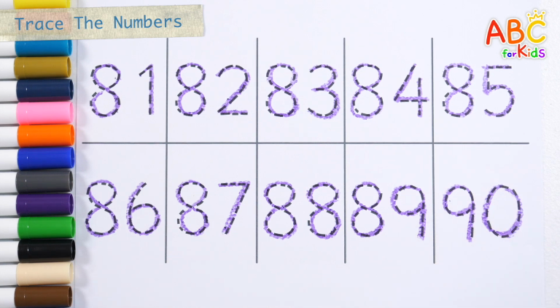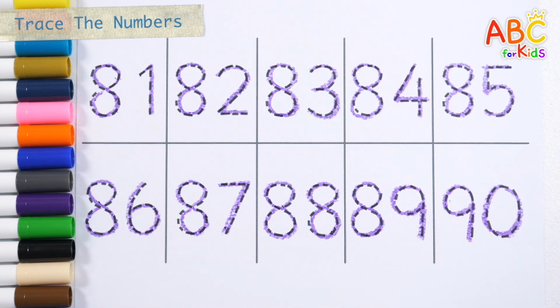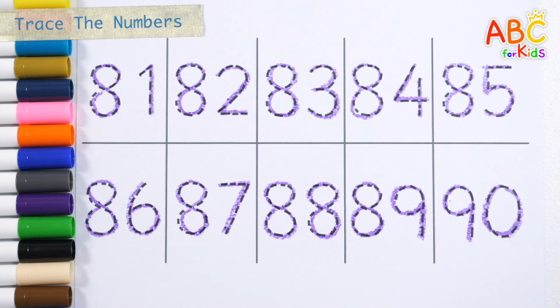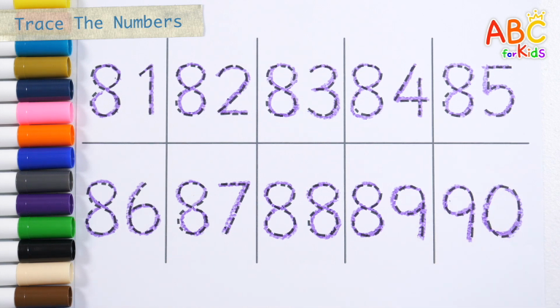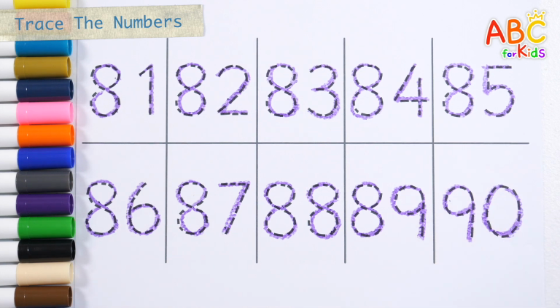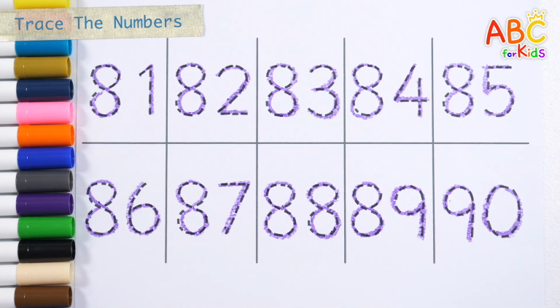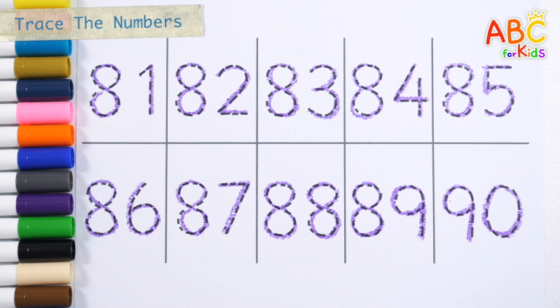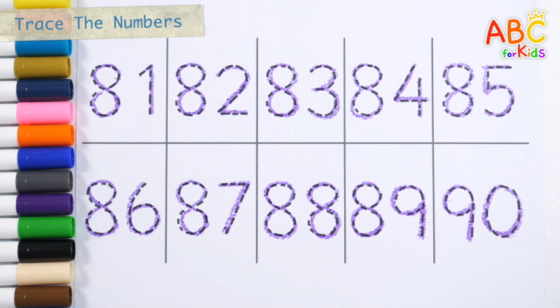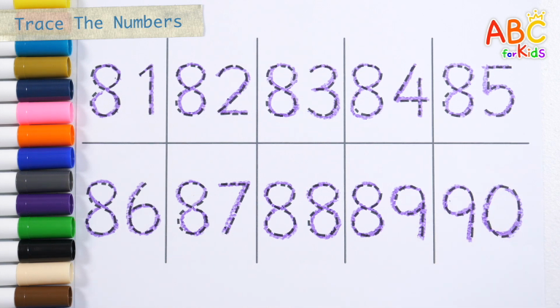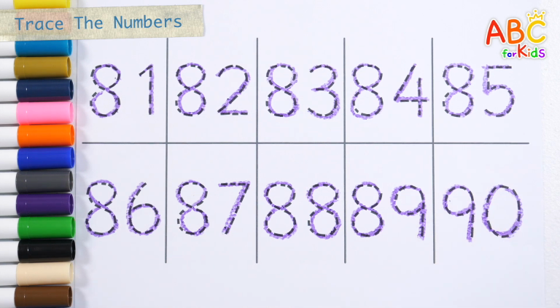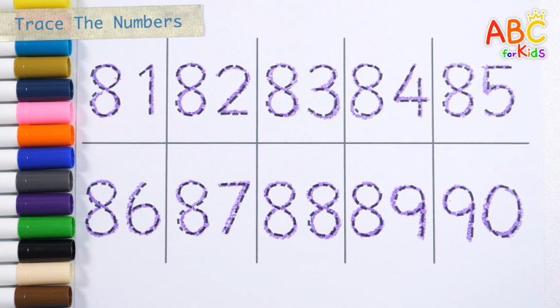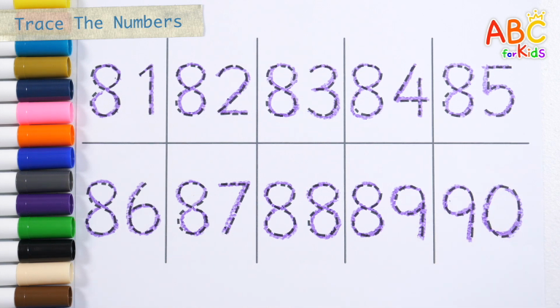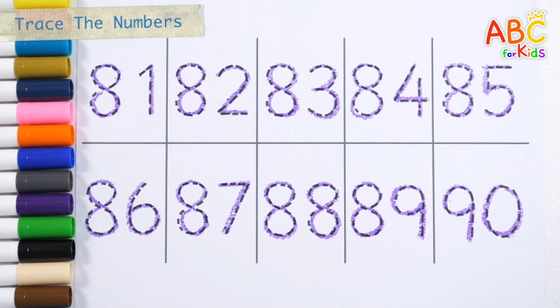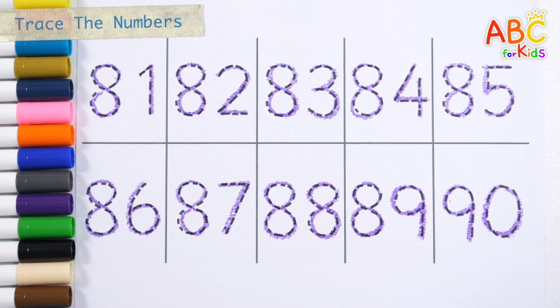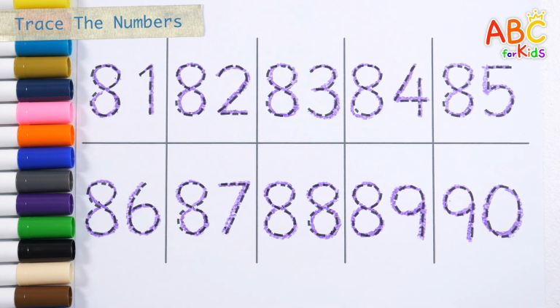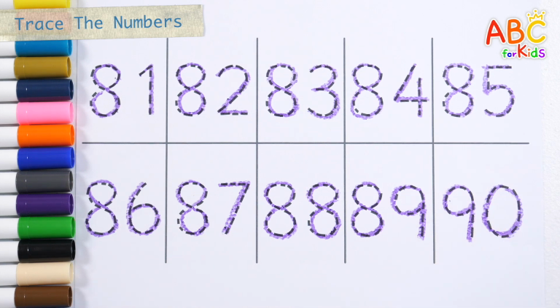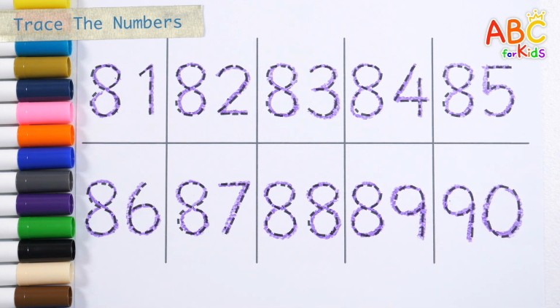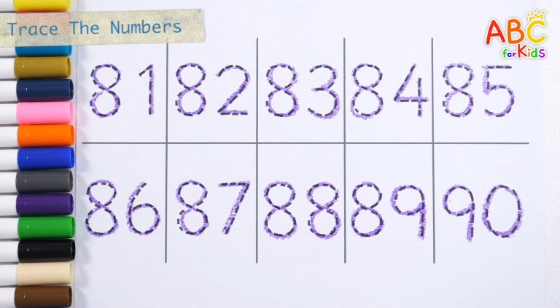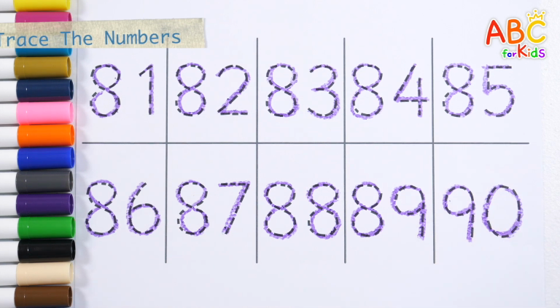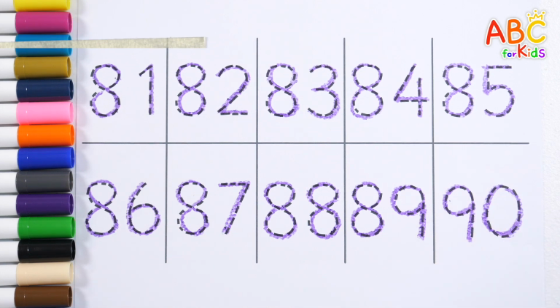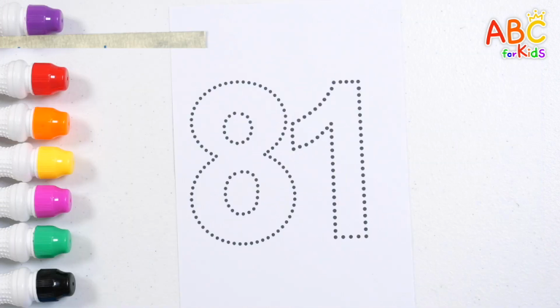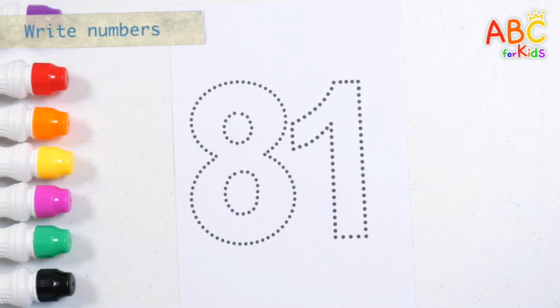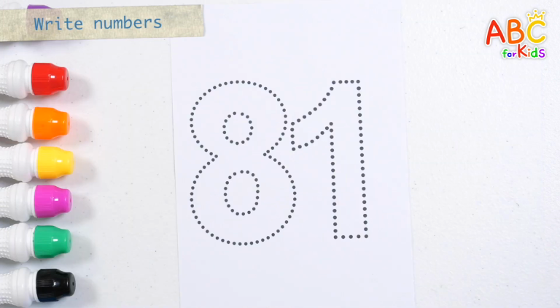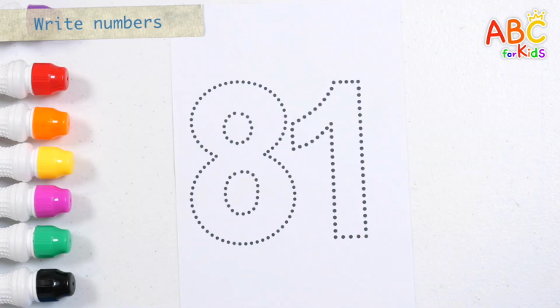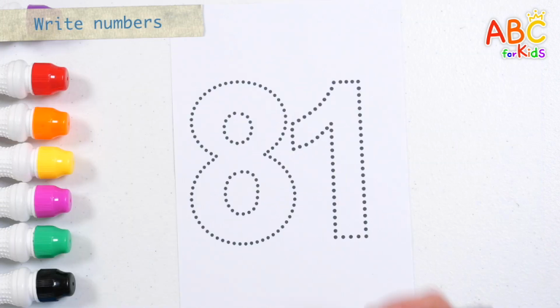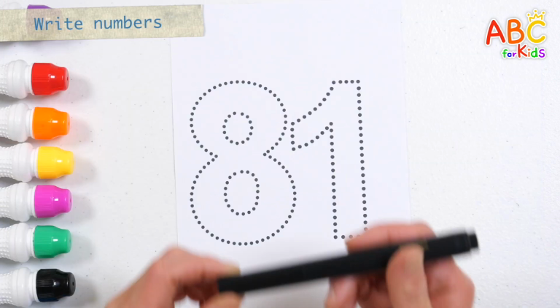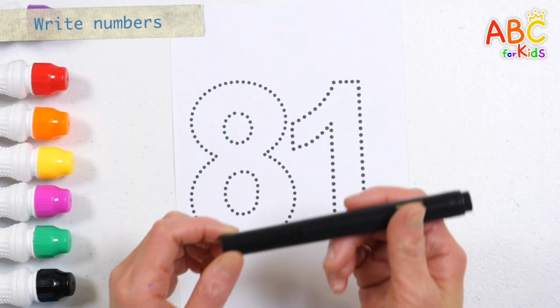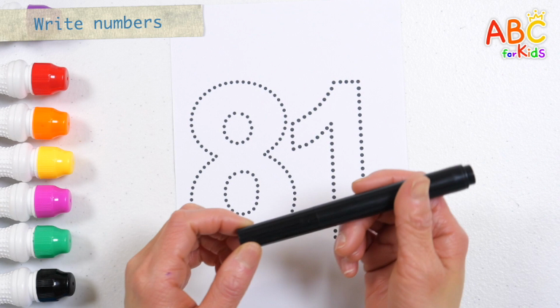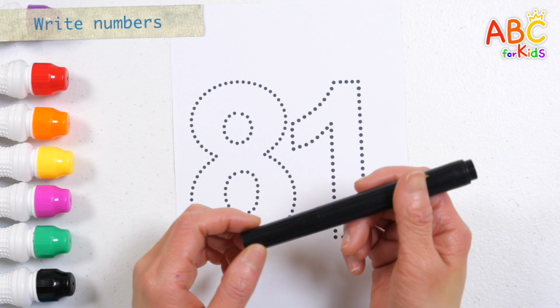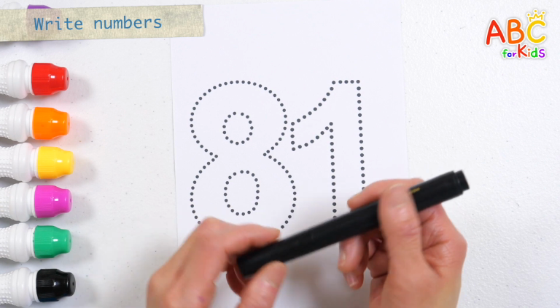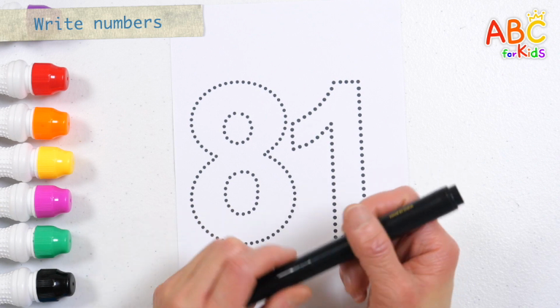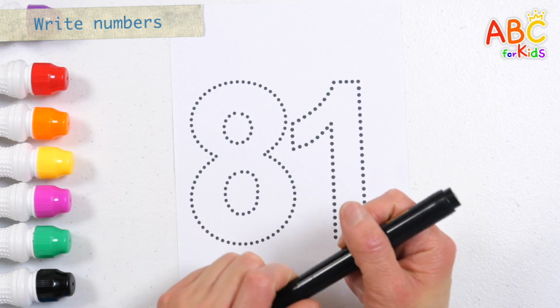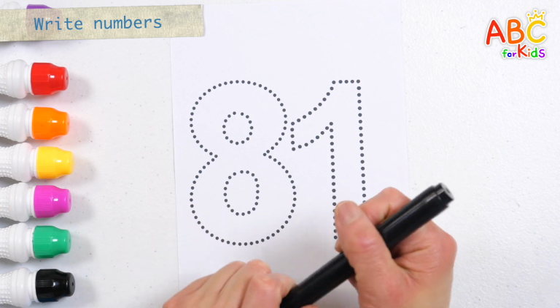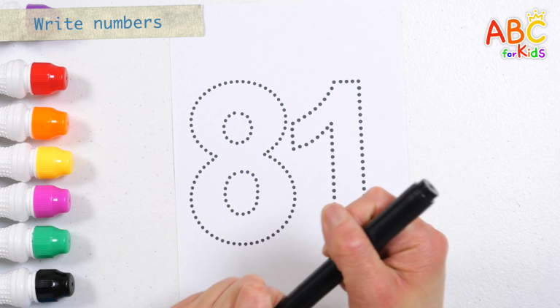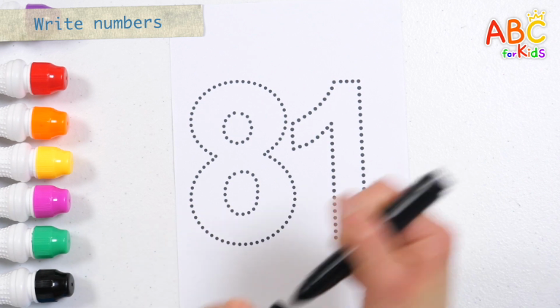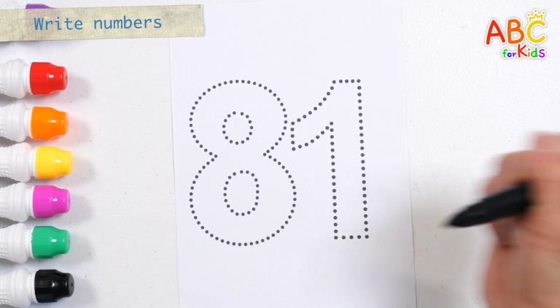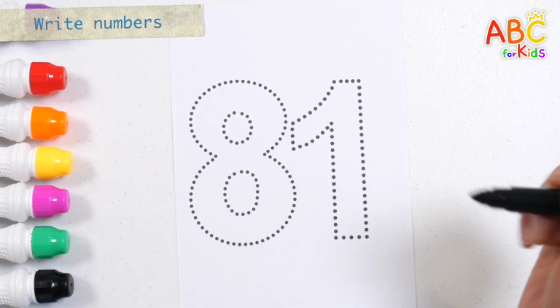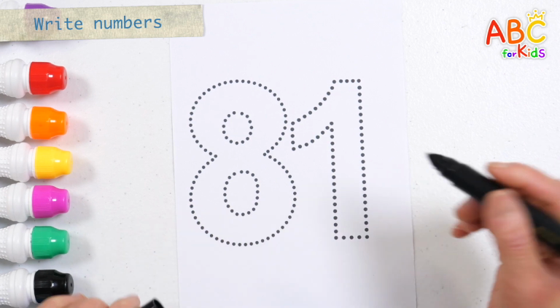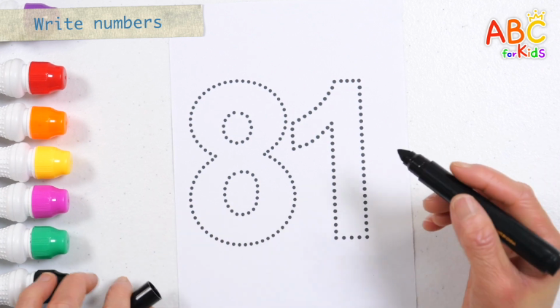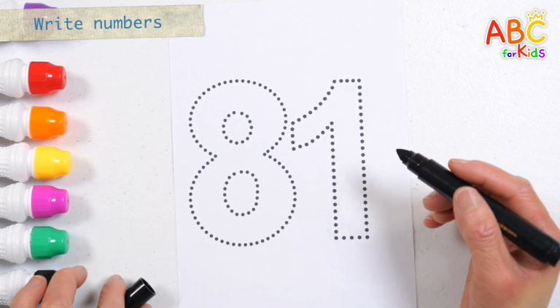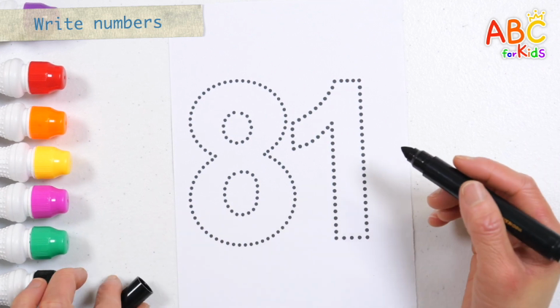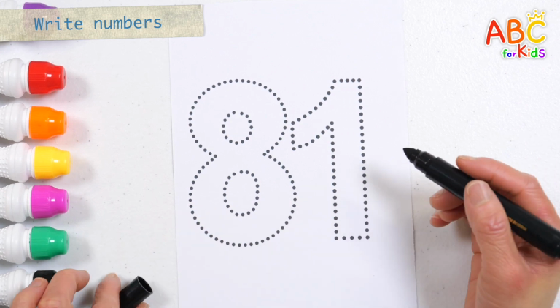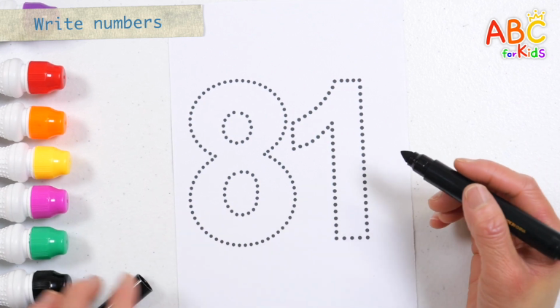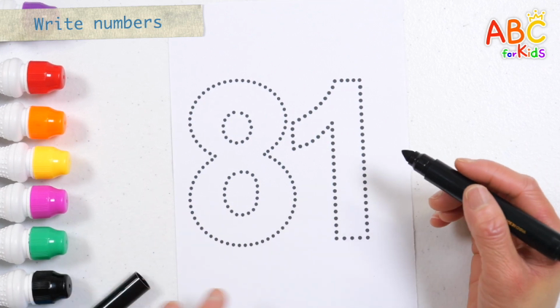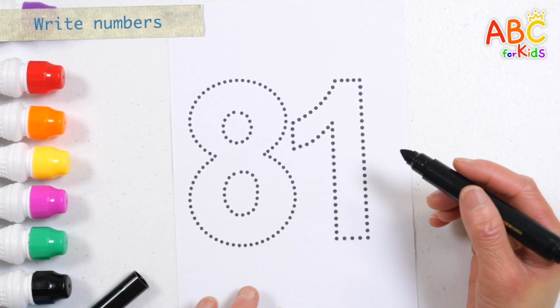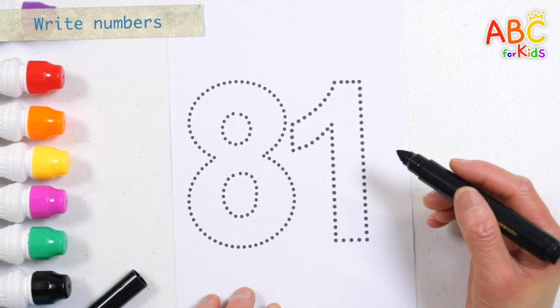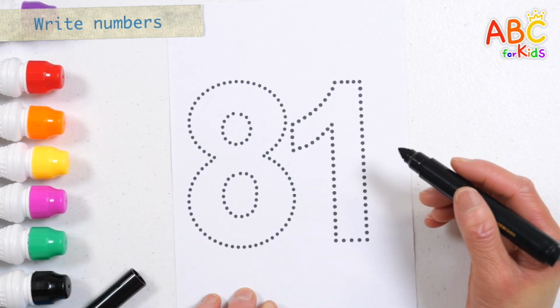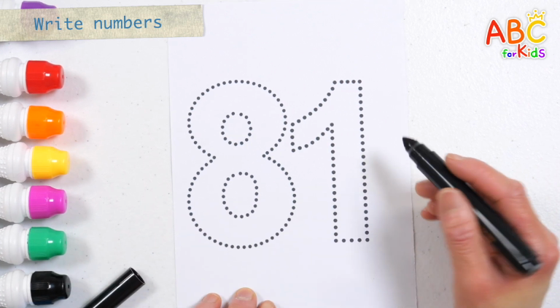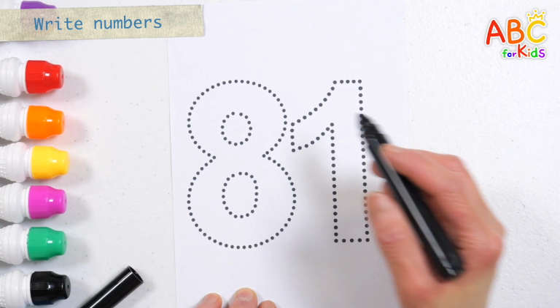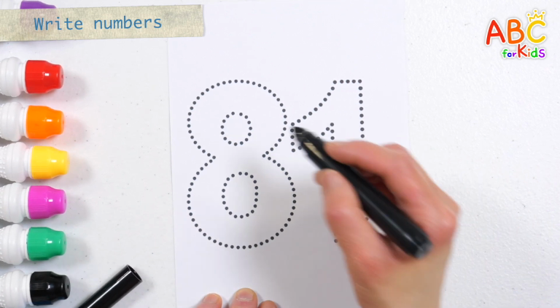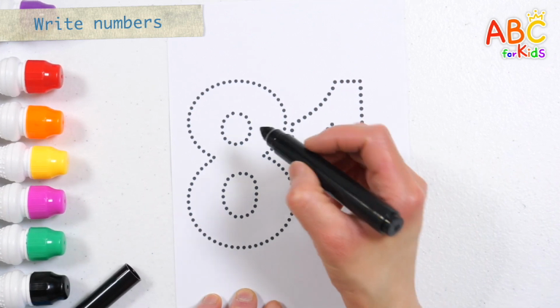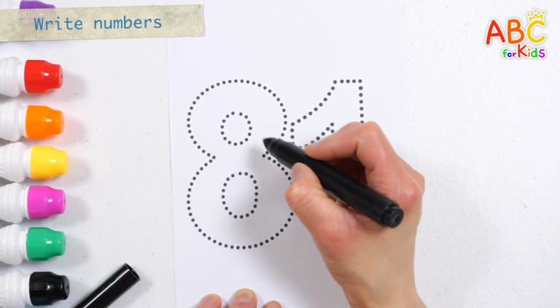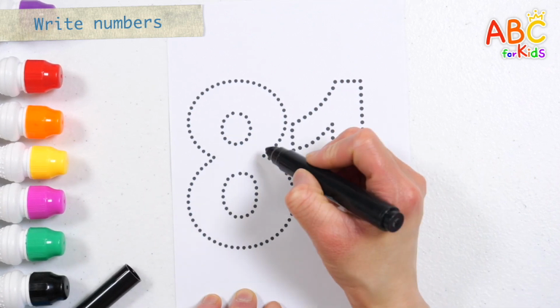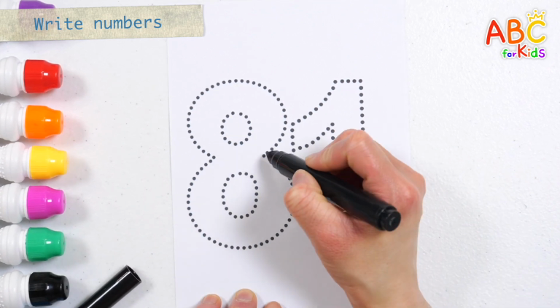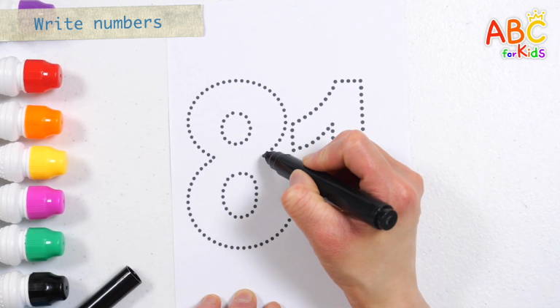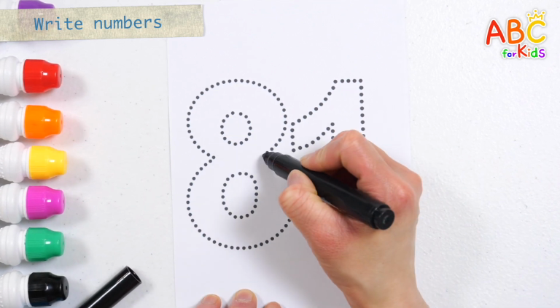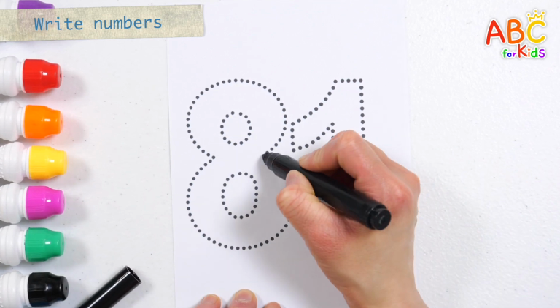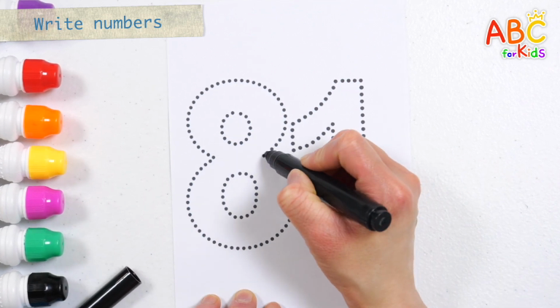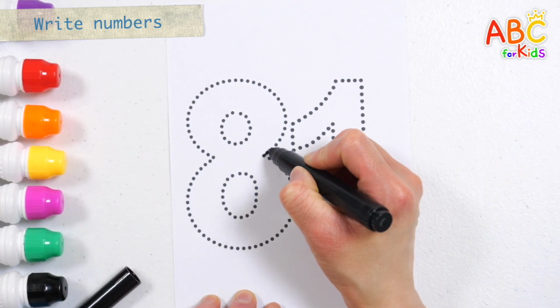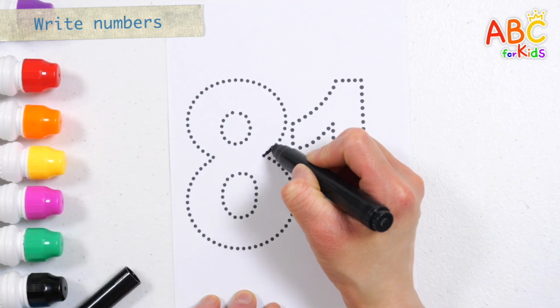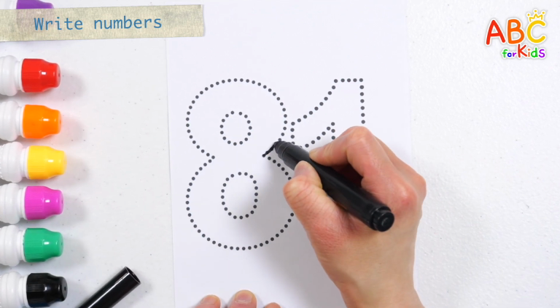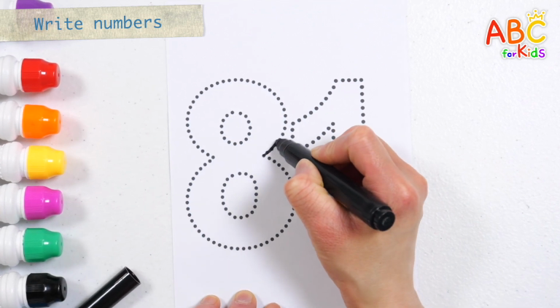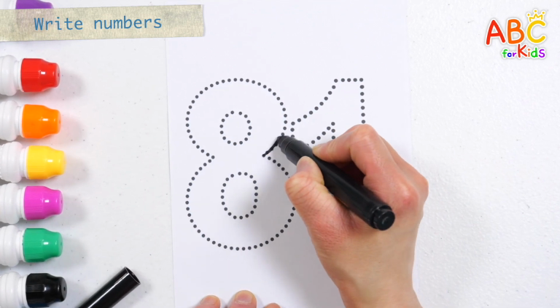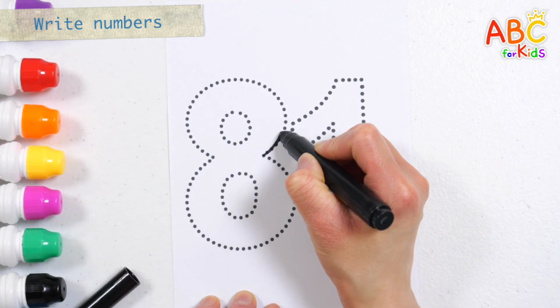Good job! Shall we draw numbers along the dotted lines?